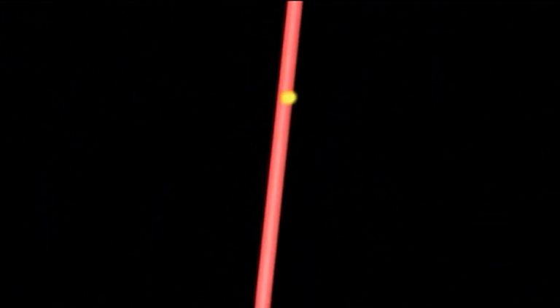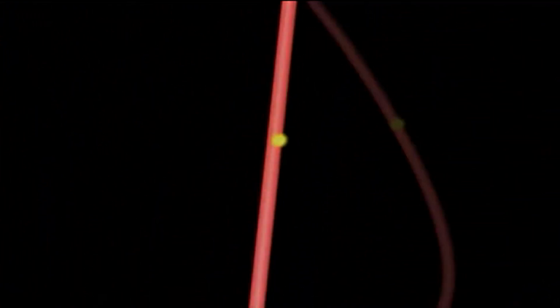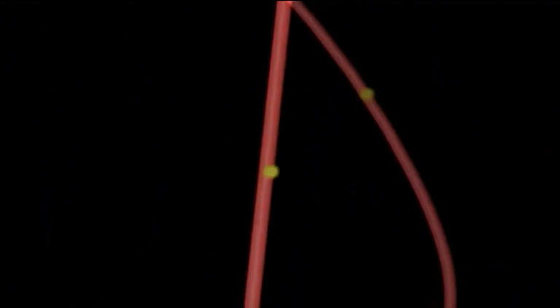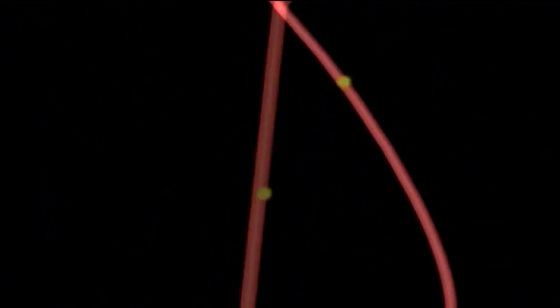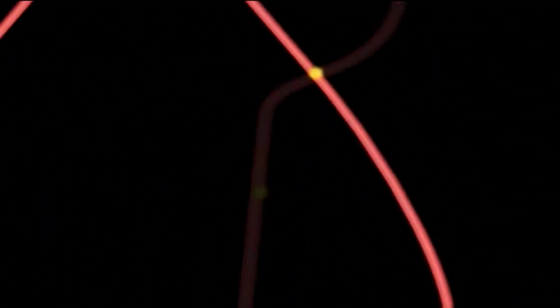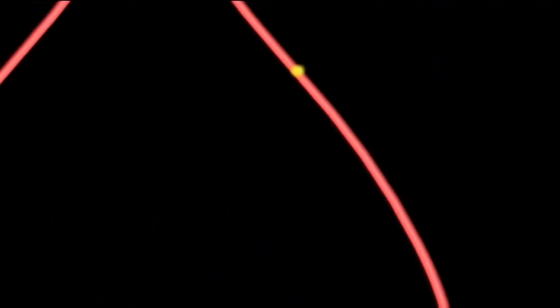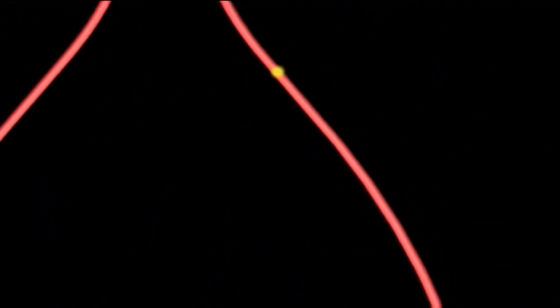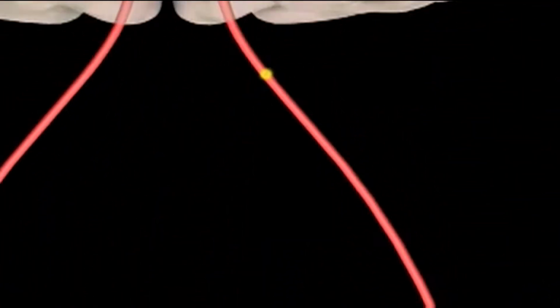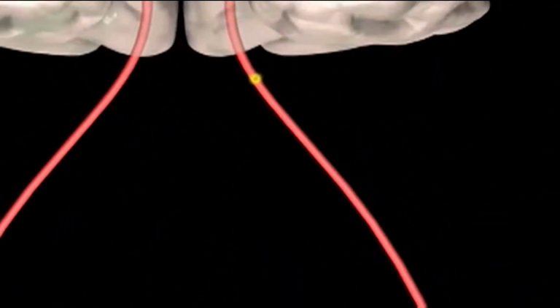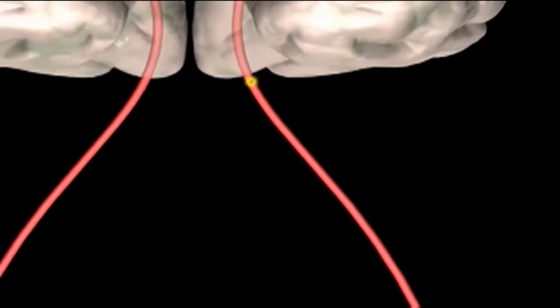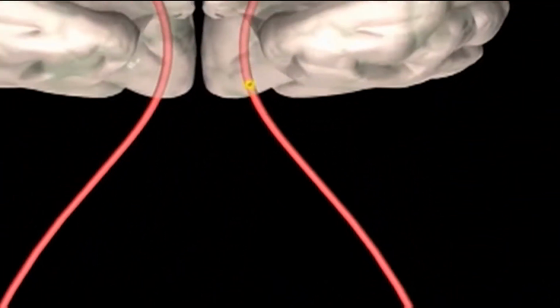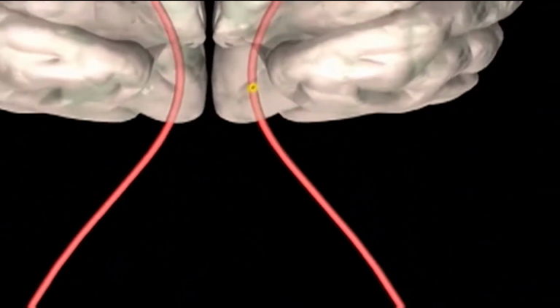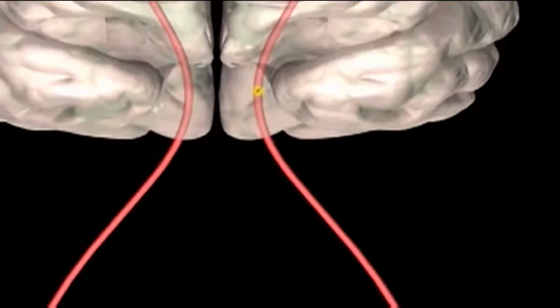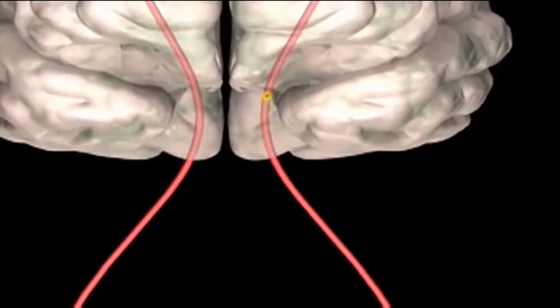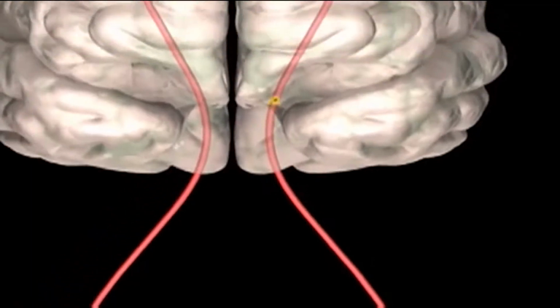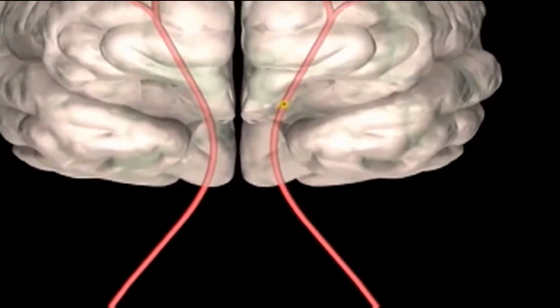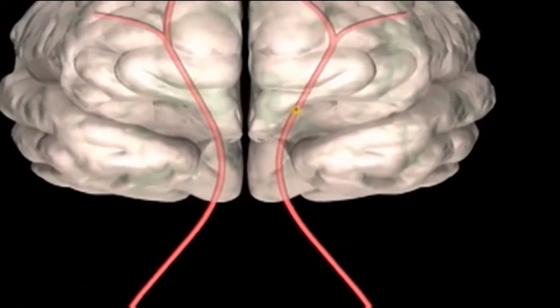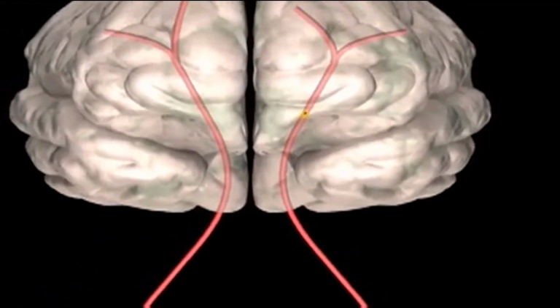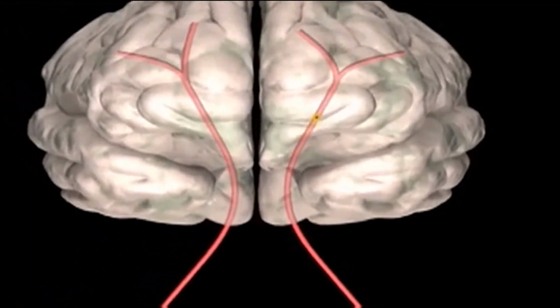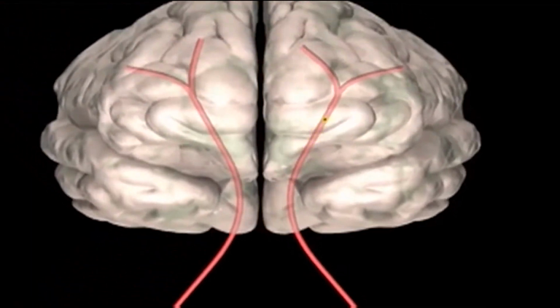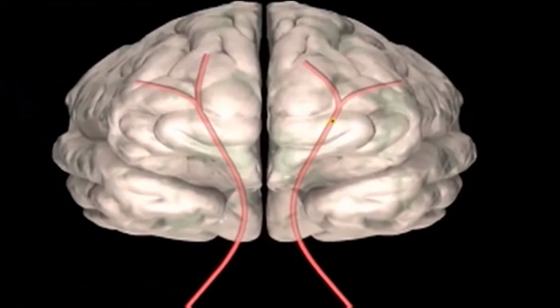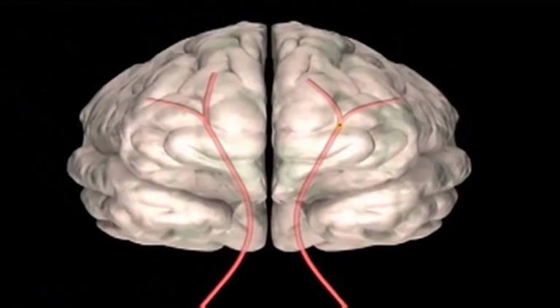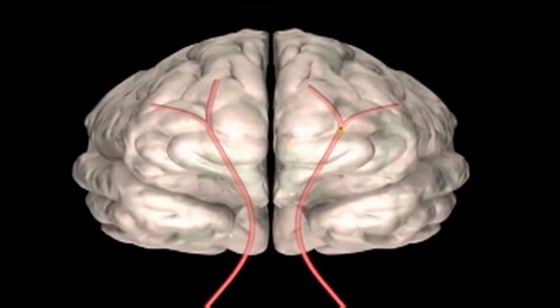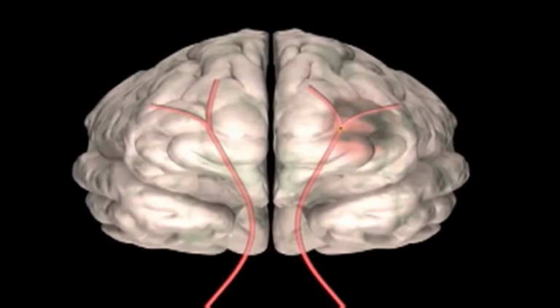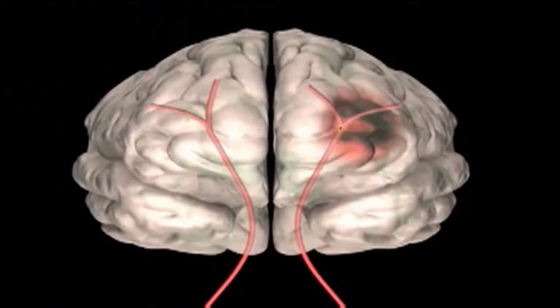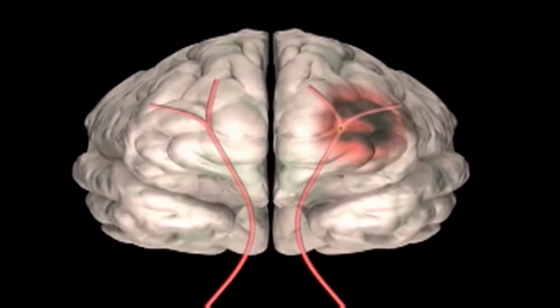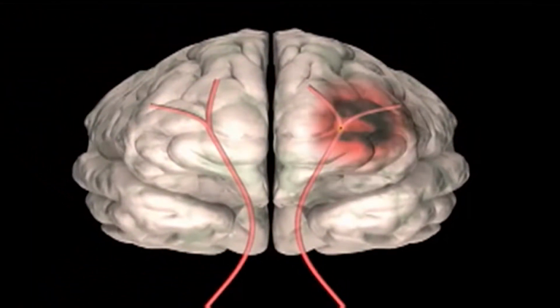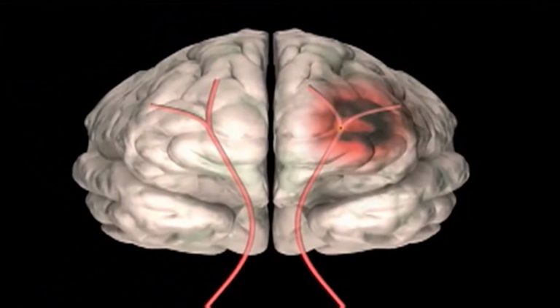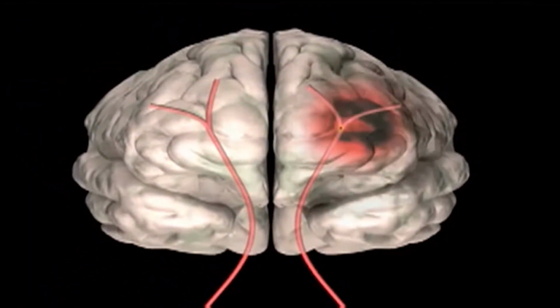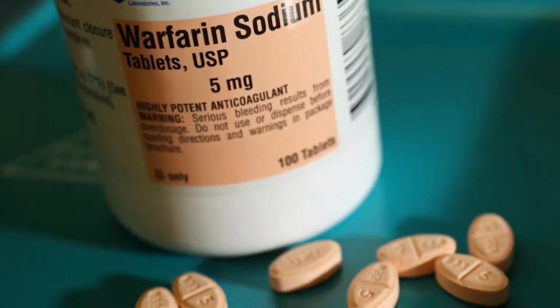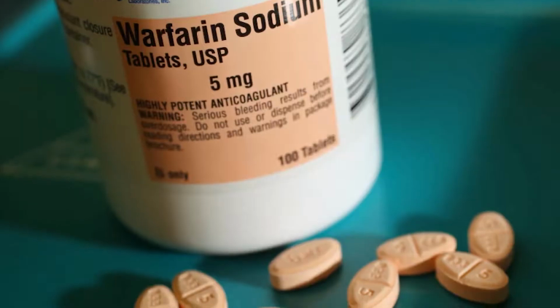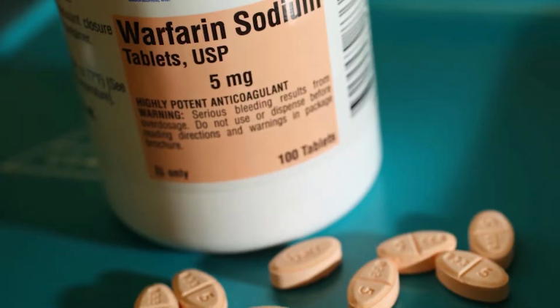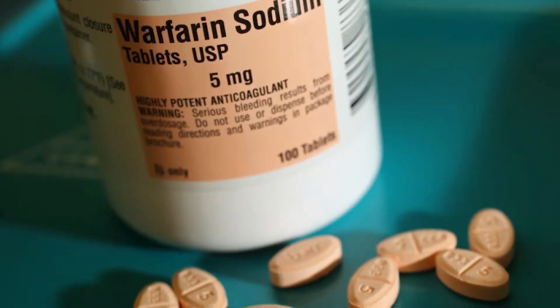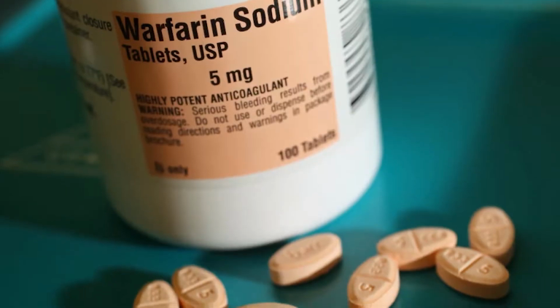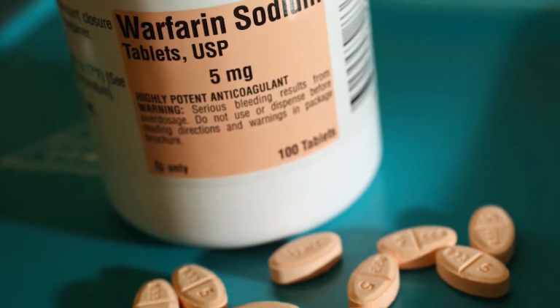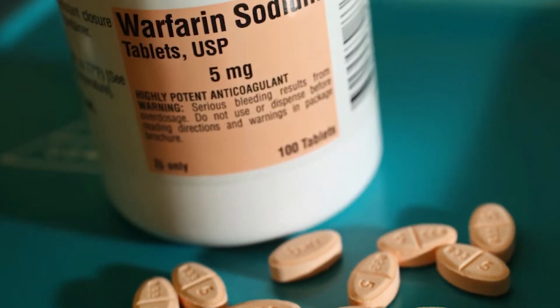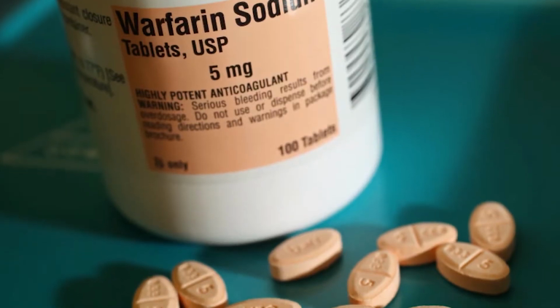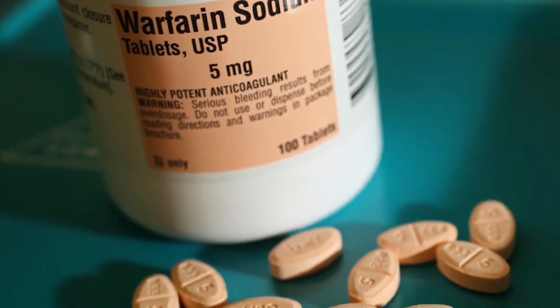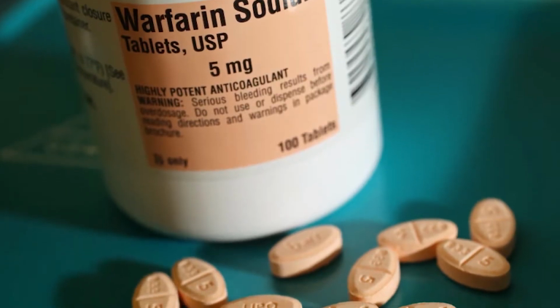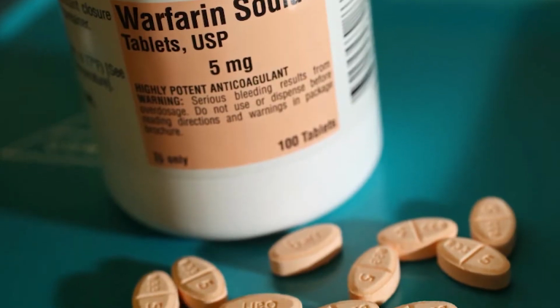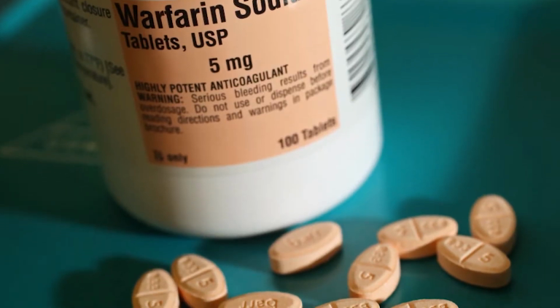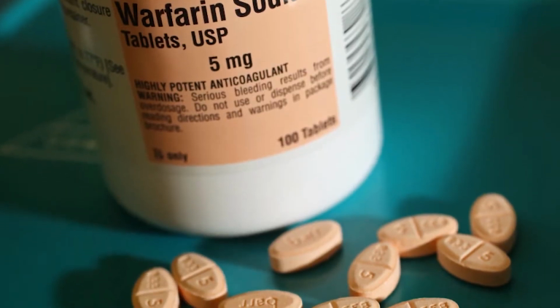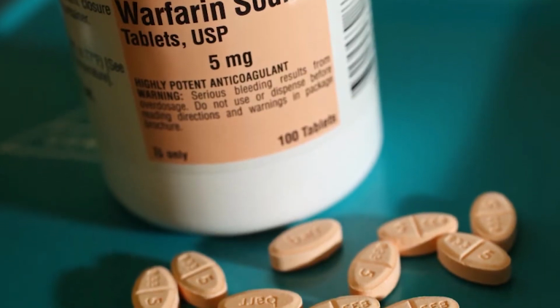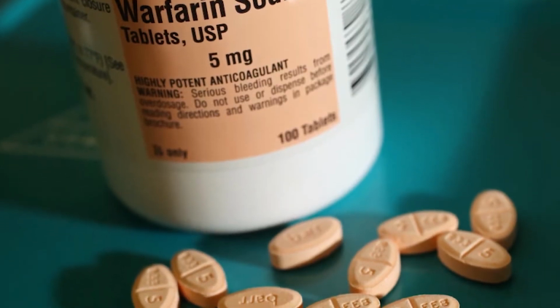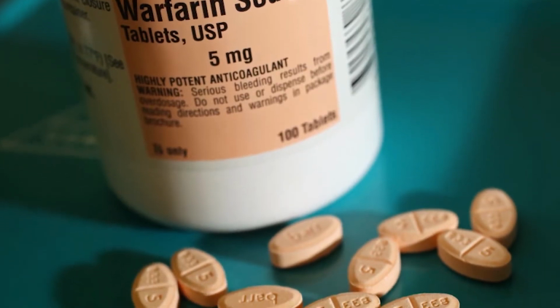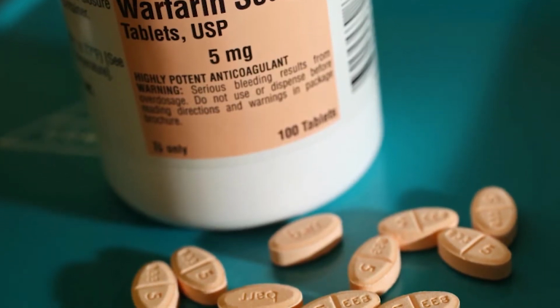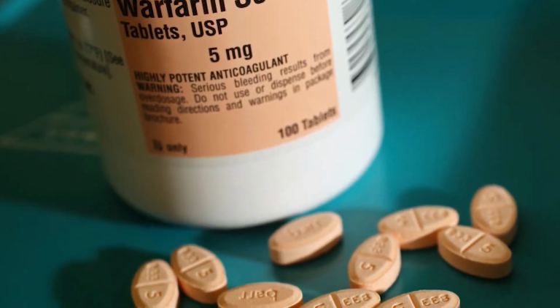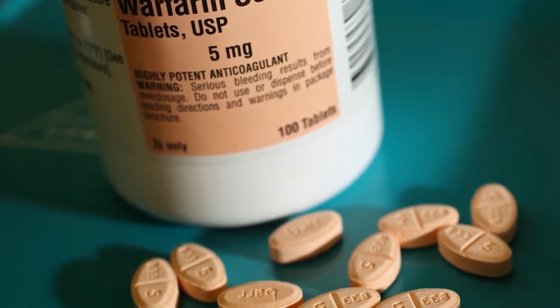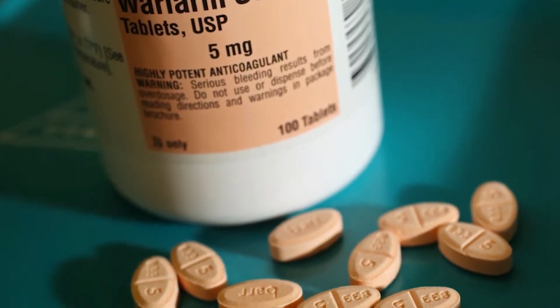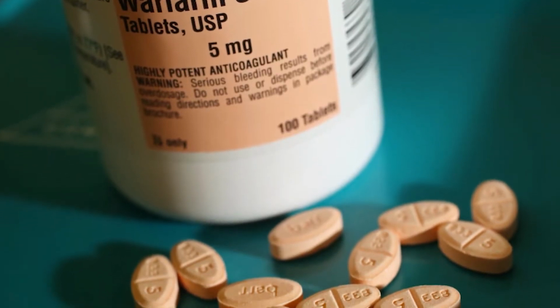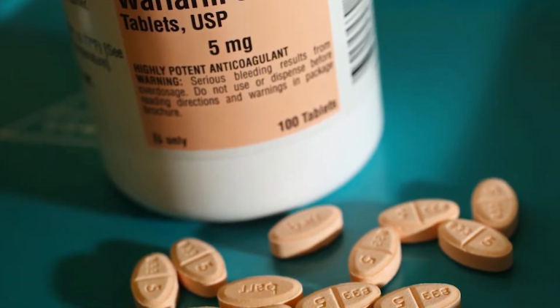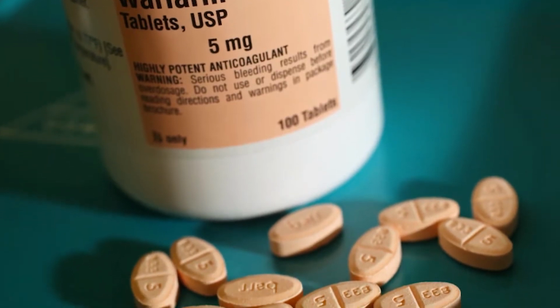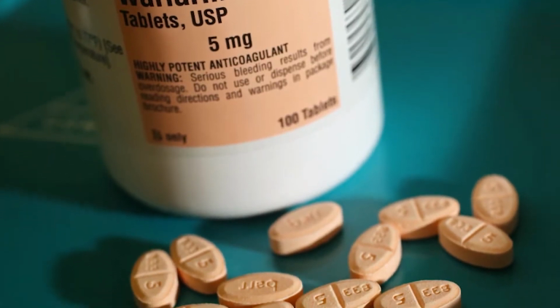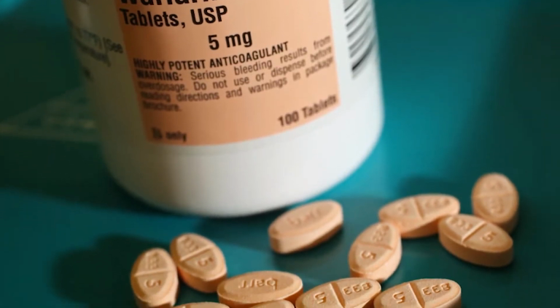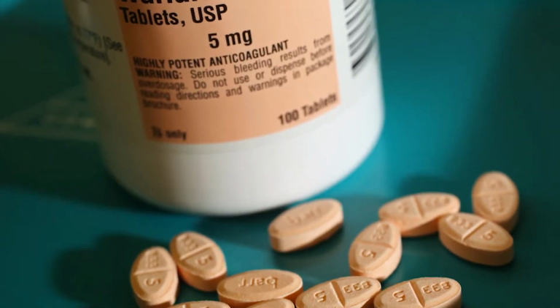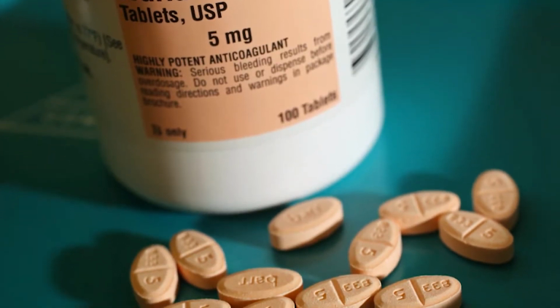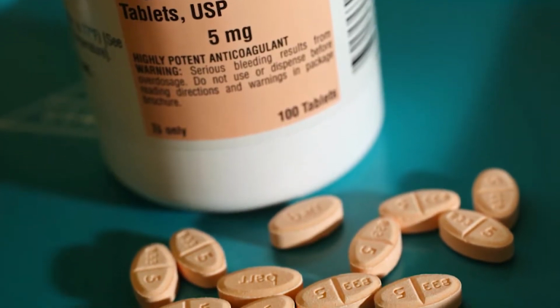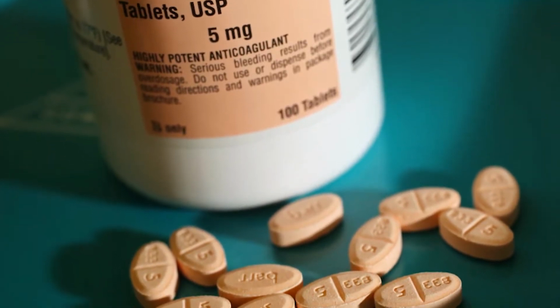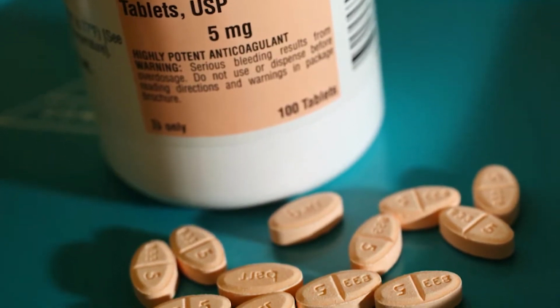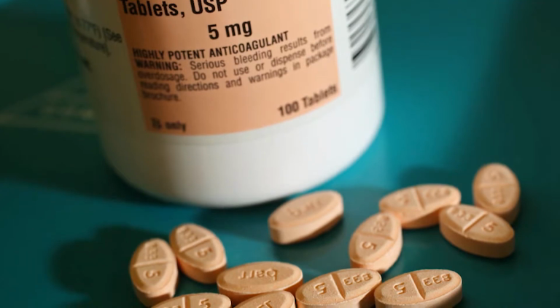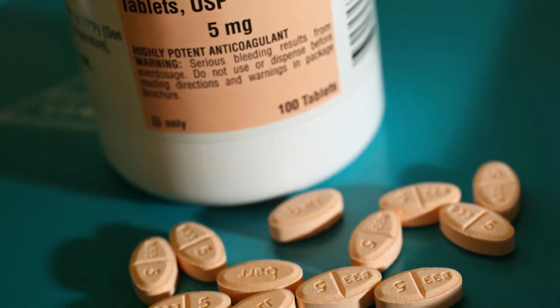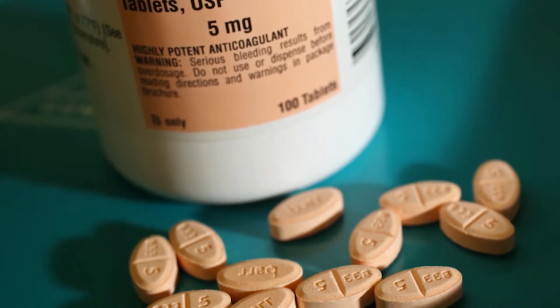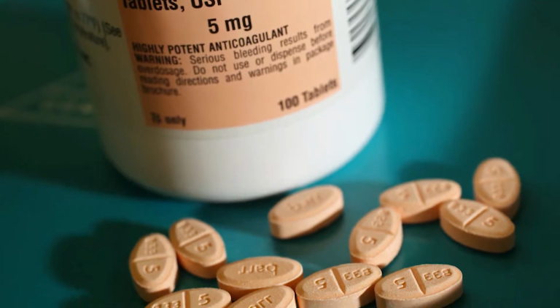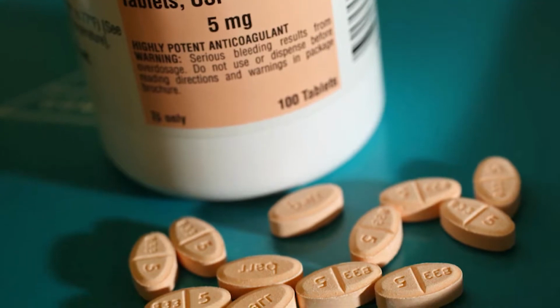One solution to reduce the risk of stroke in patients with AFib are blood thinners. Blood thinners won't allow blood to clot, but they come with risks.